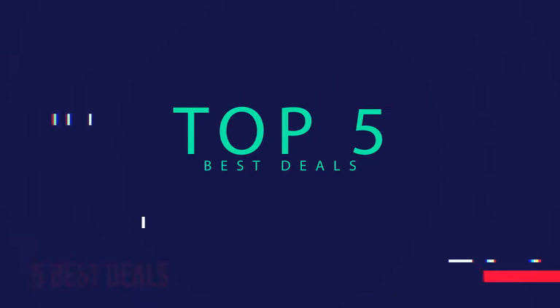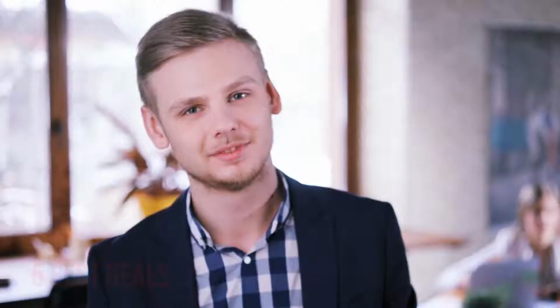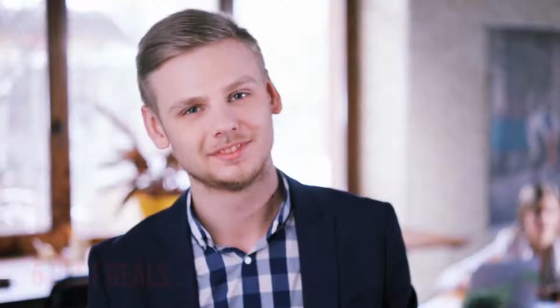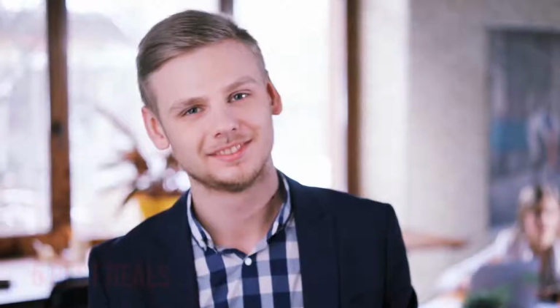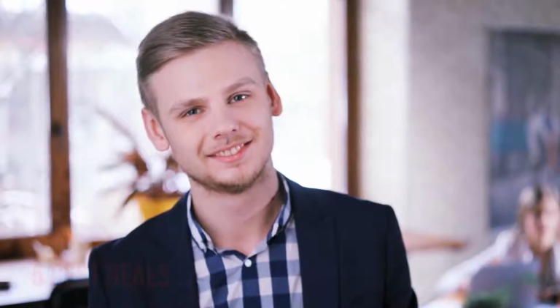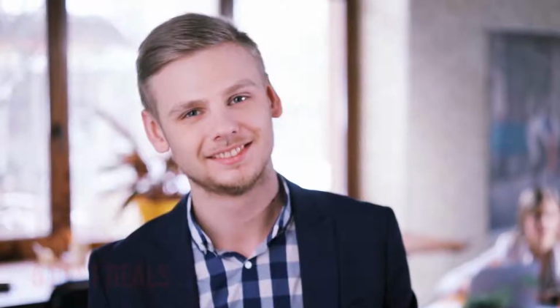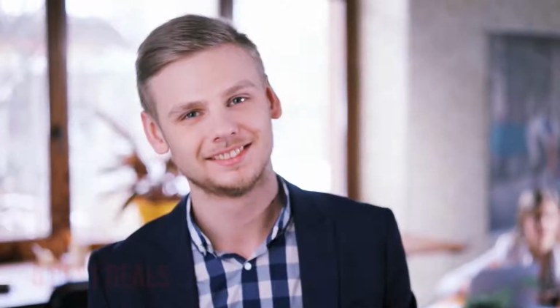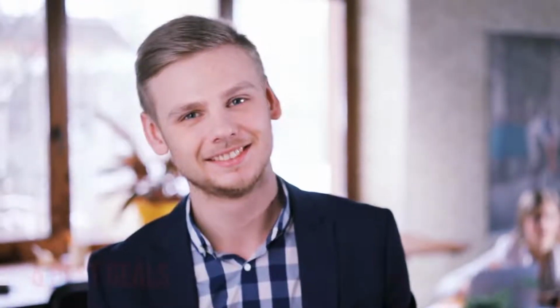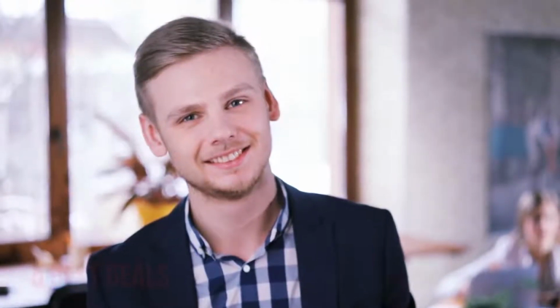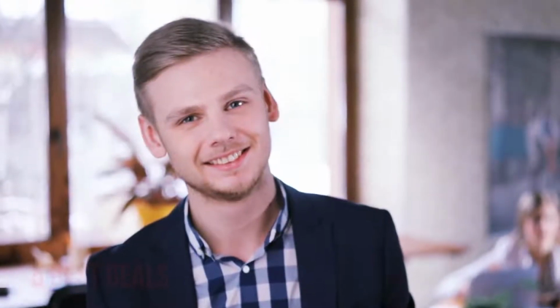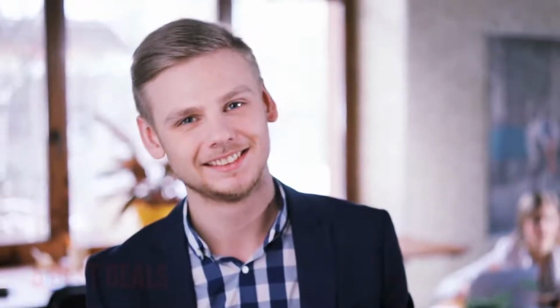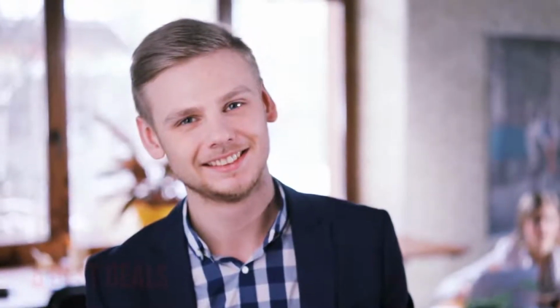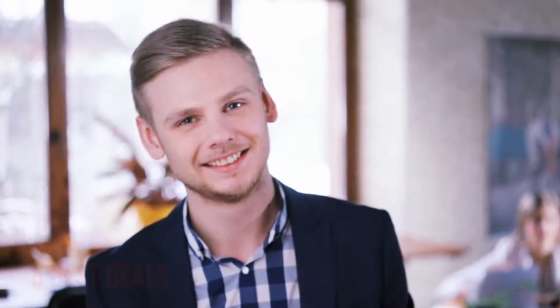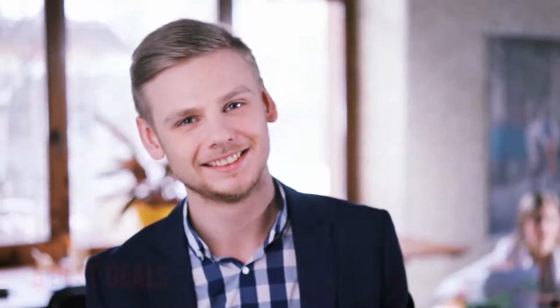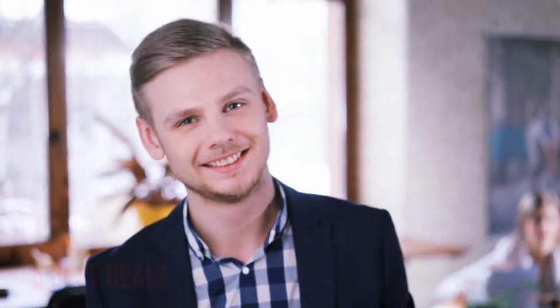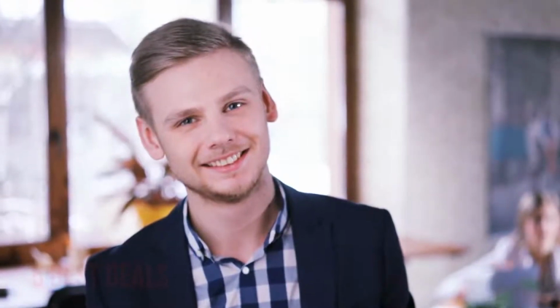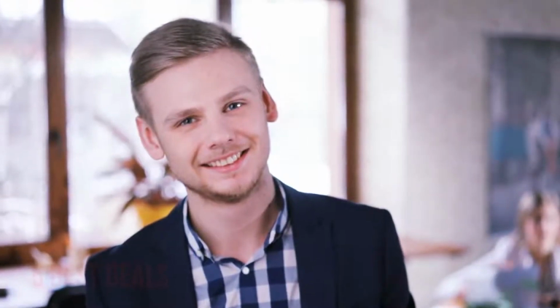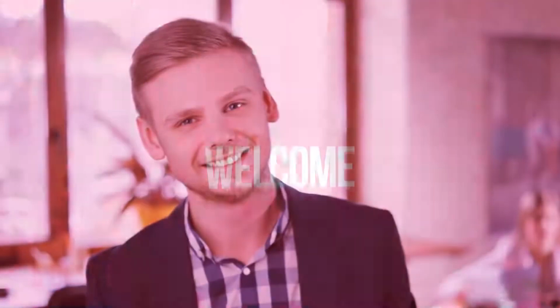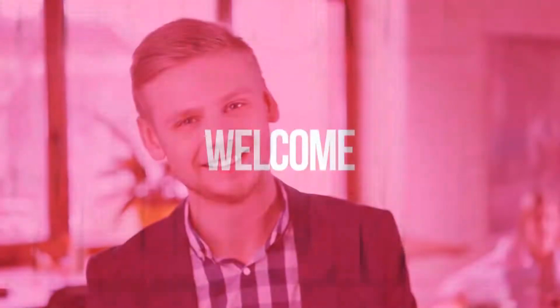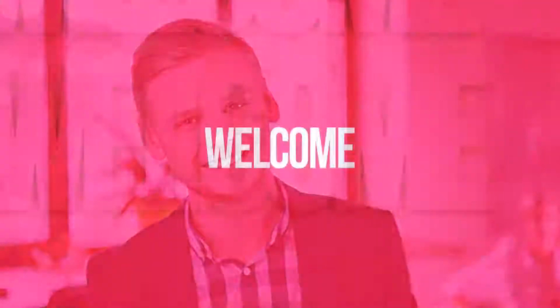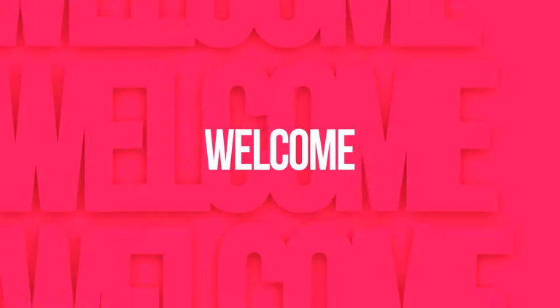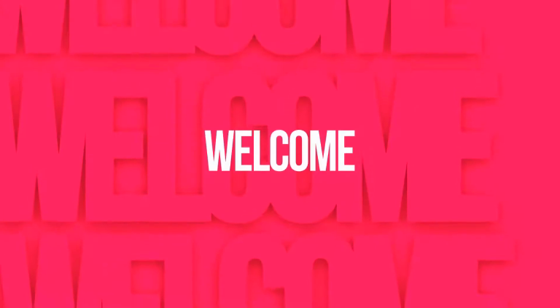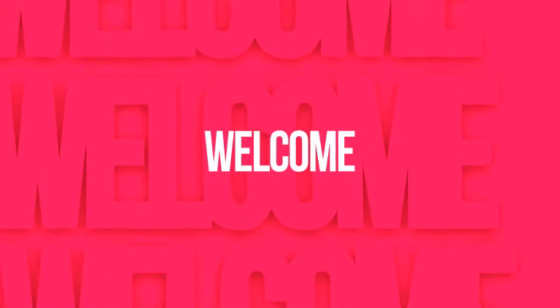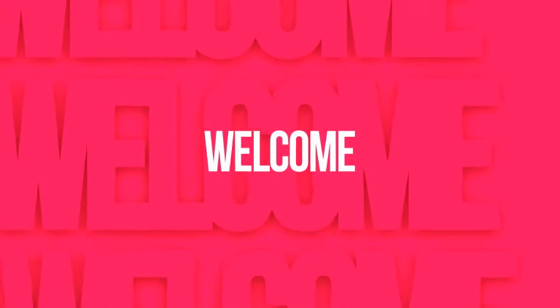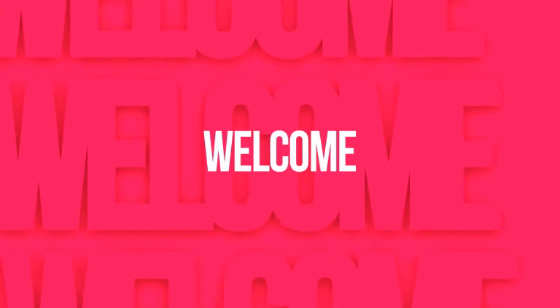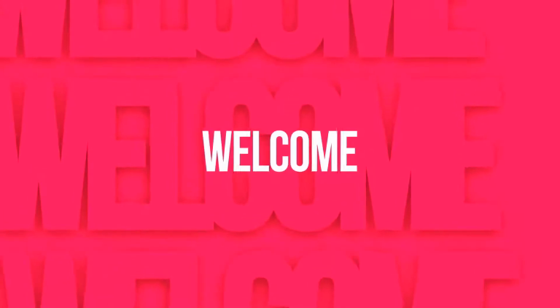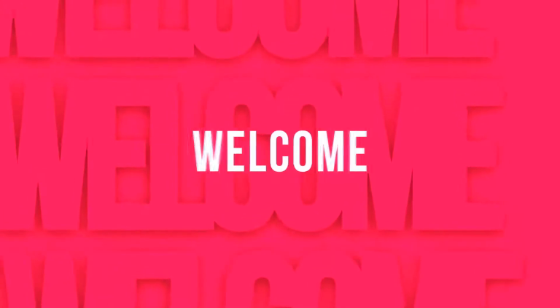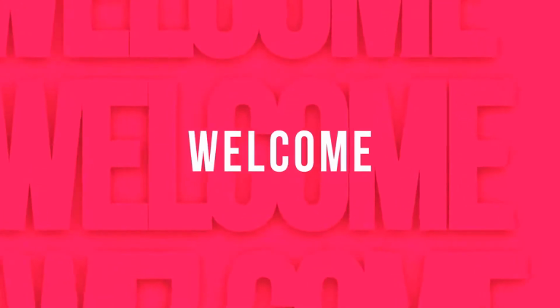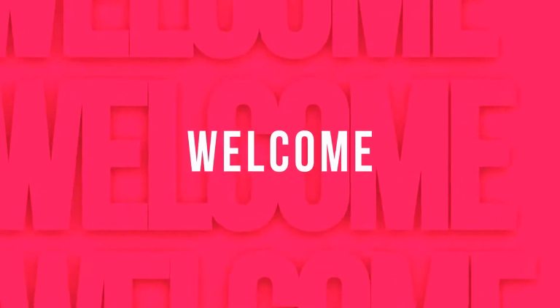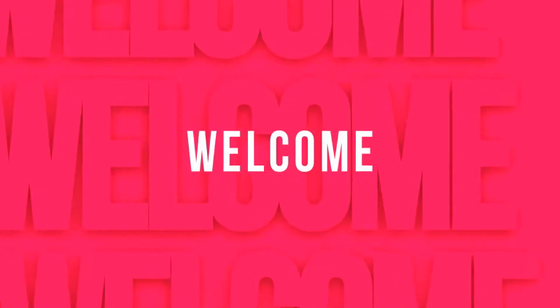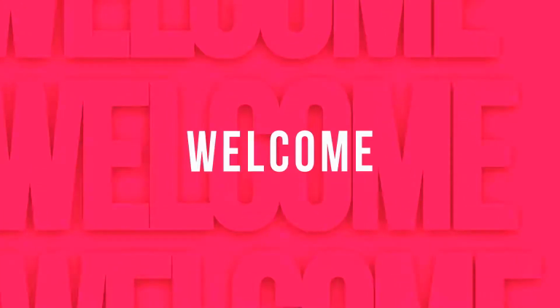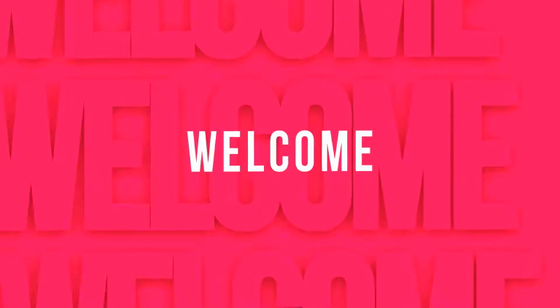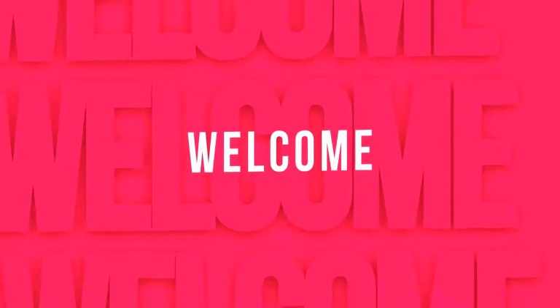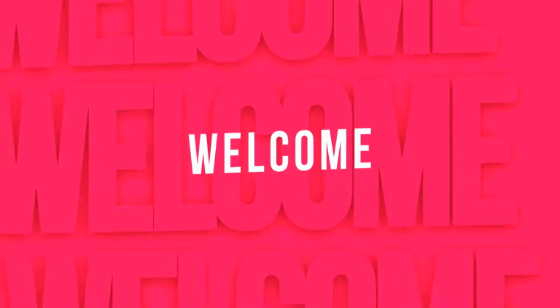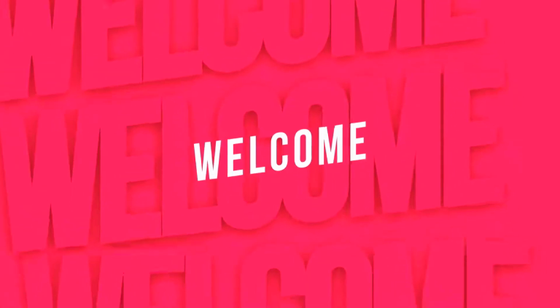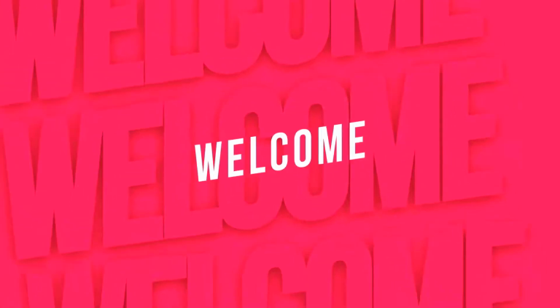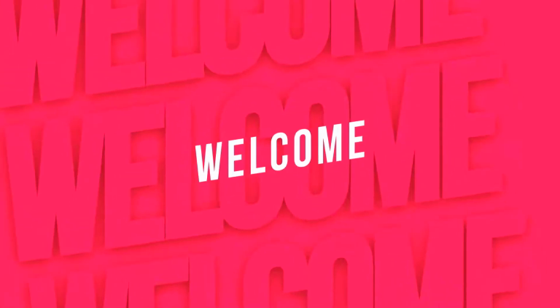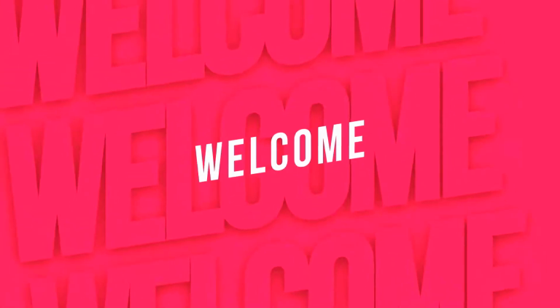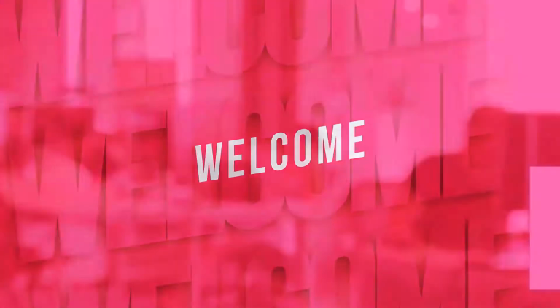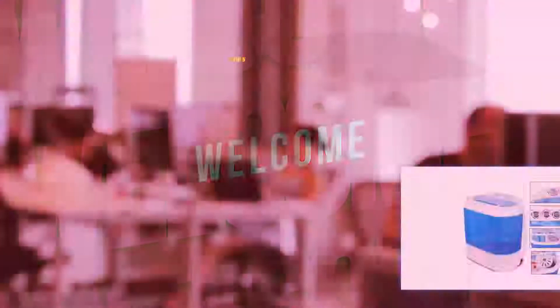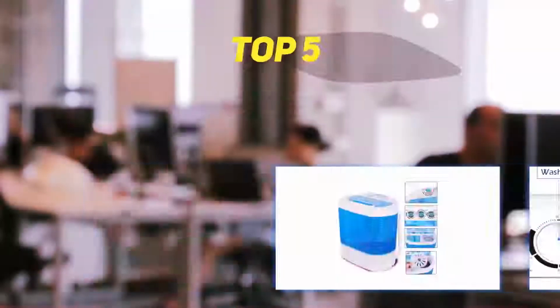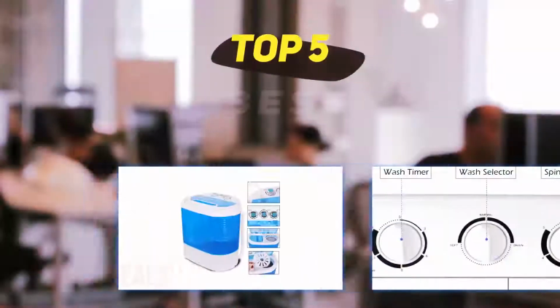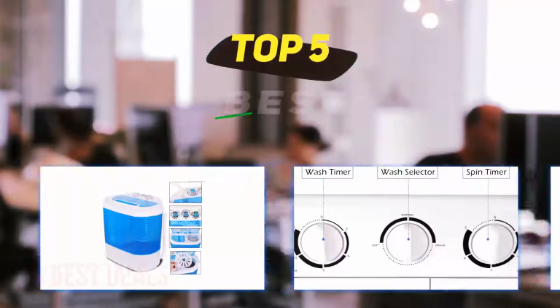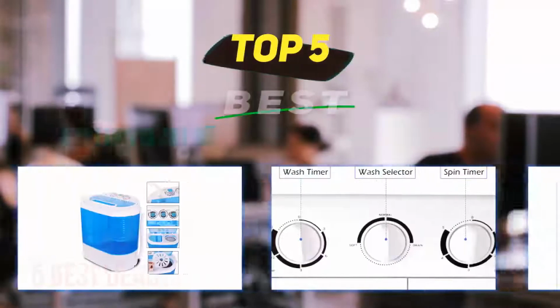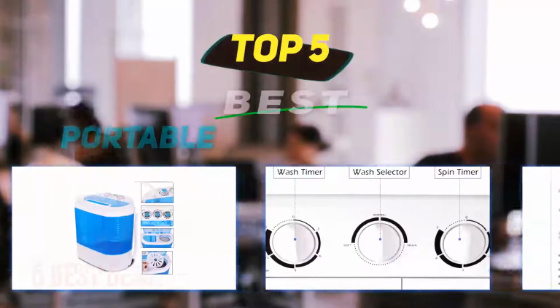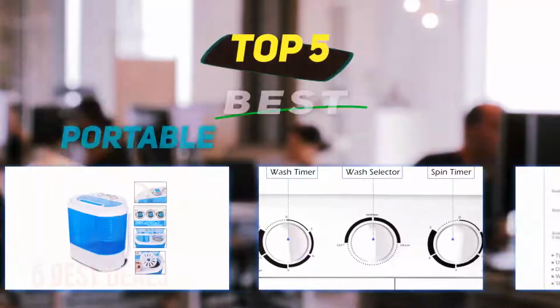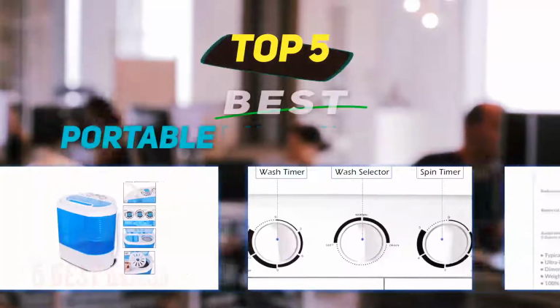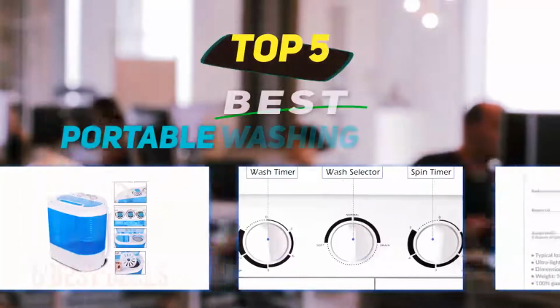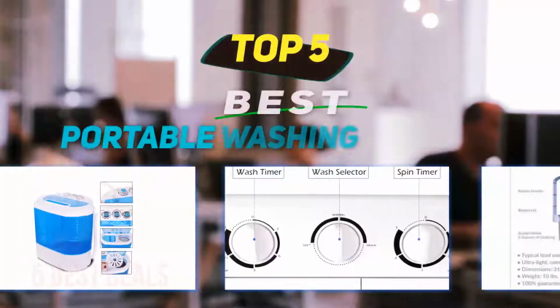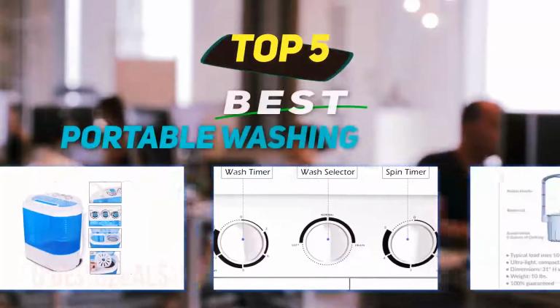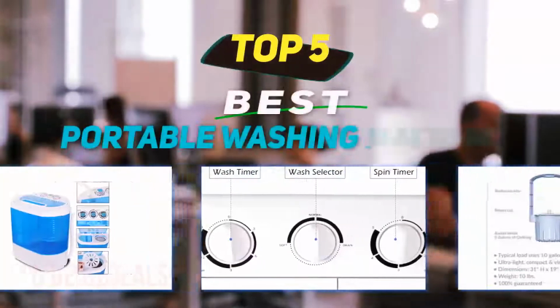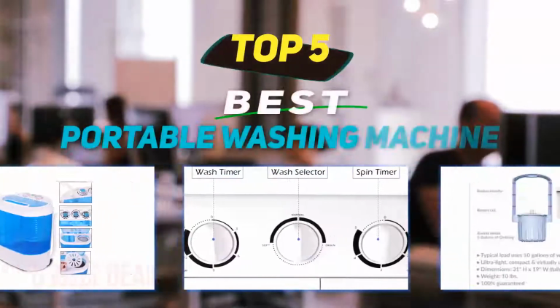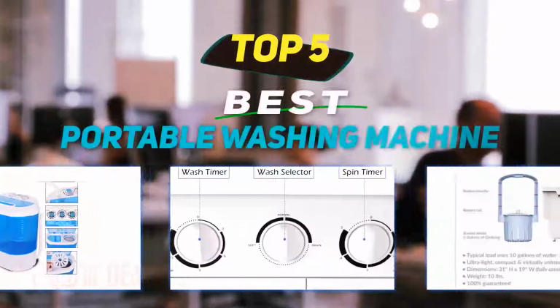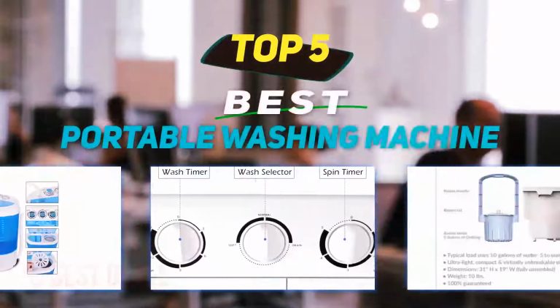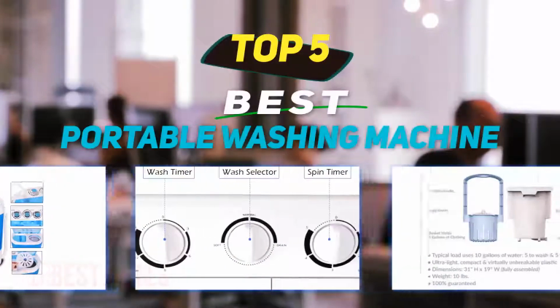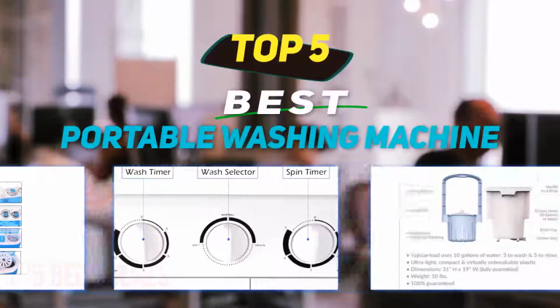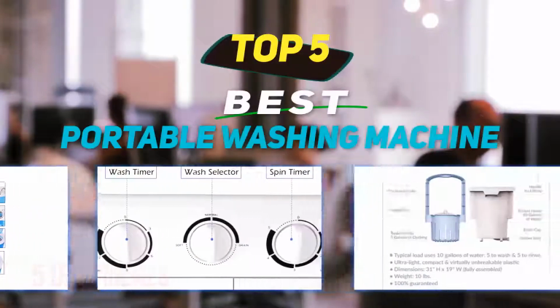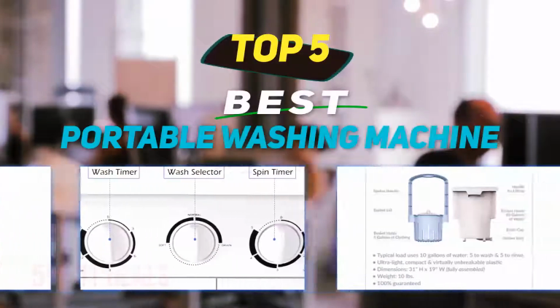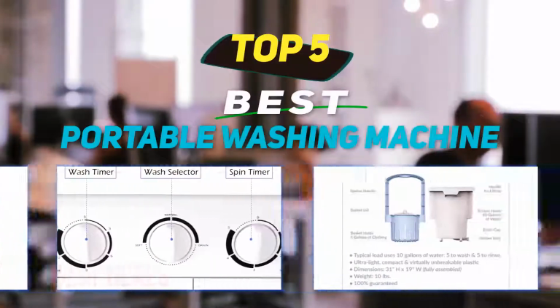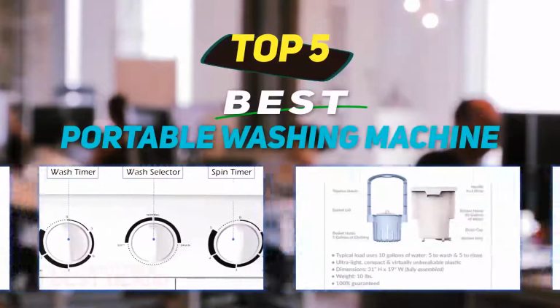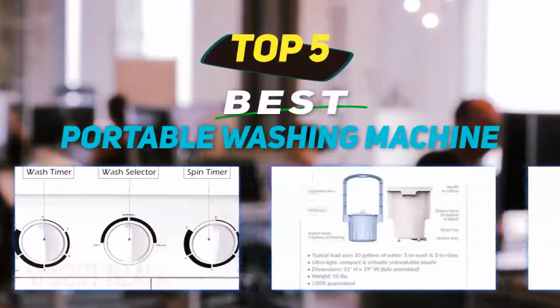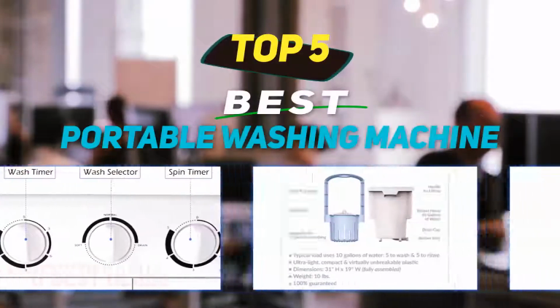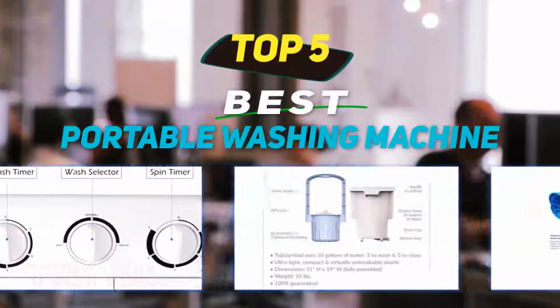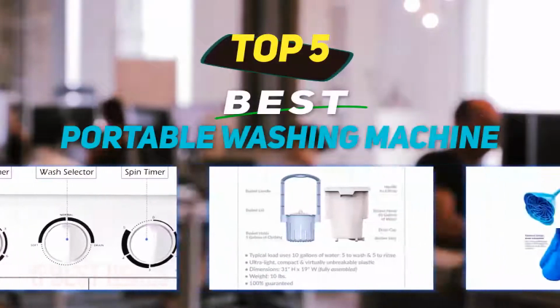Hey guys, welcome back to my channel. In this video I'm going to talk about the top 5 best portable washing machines.